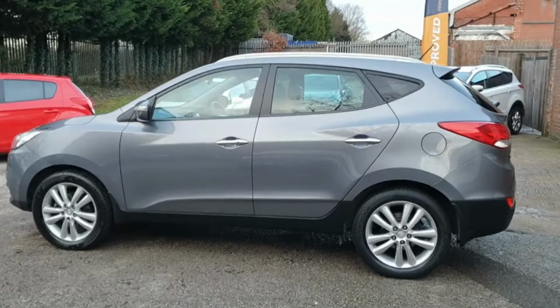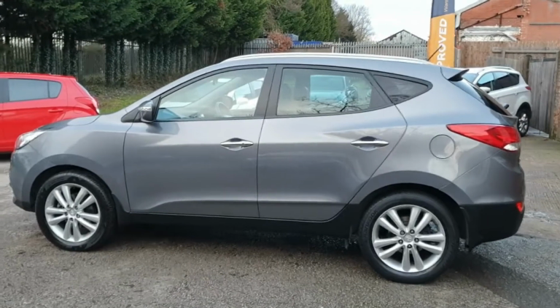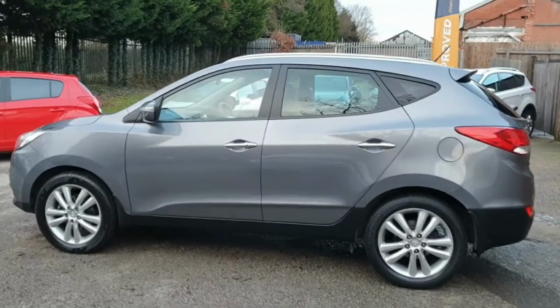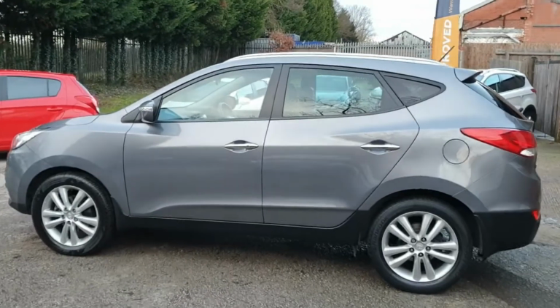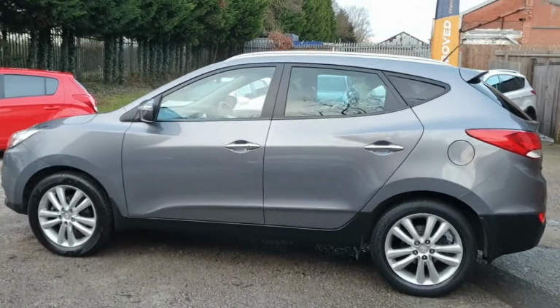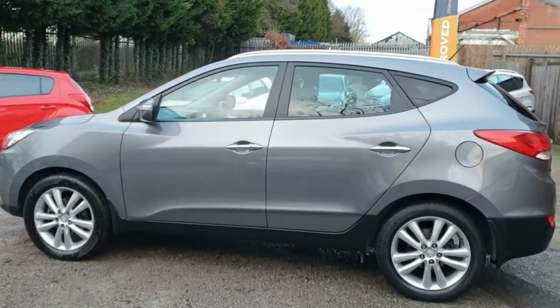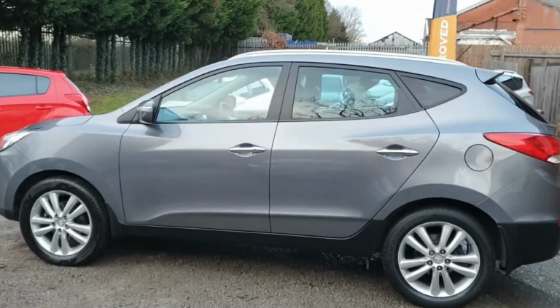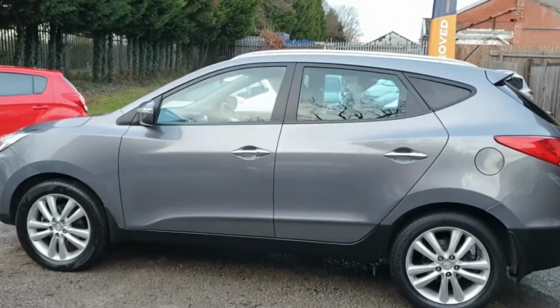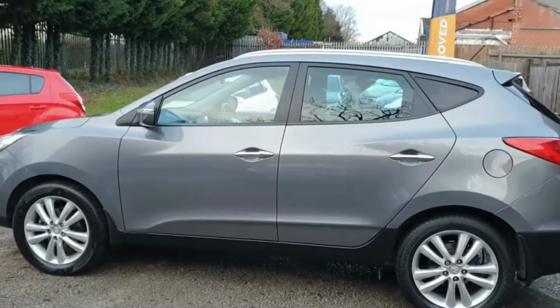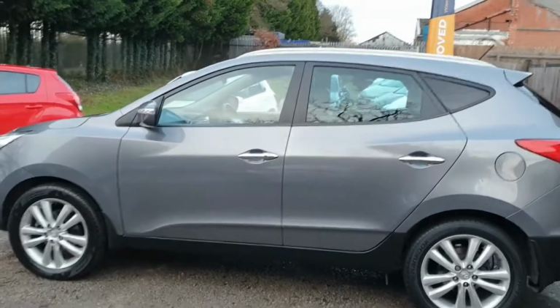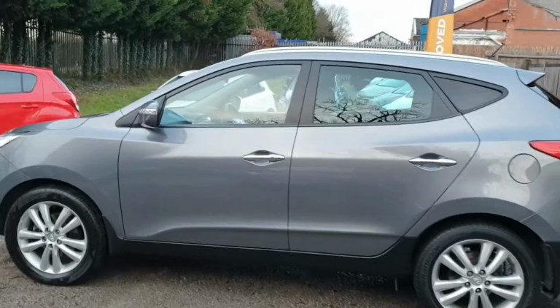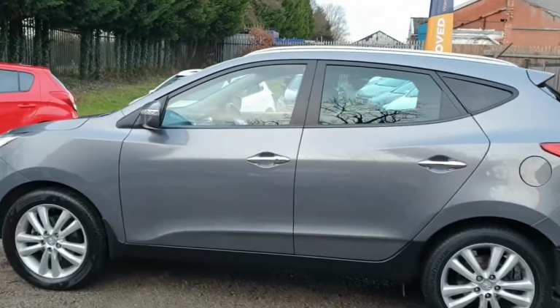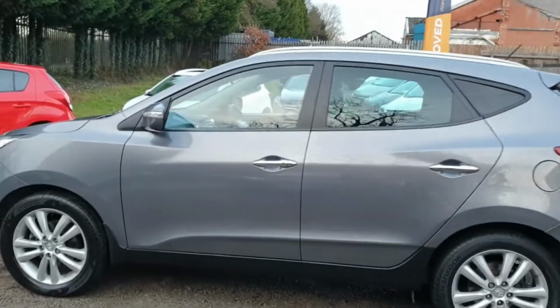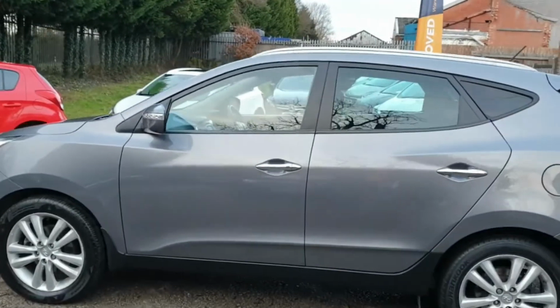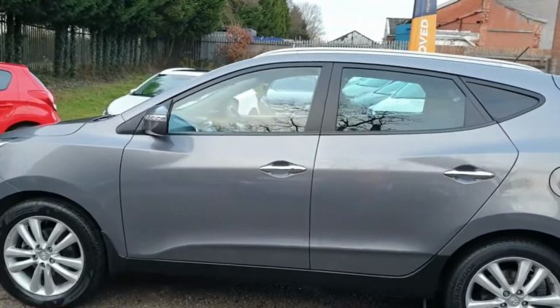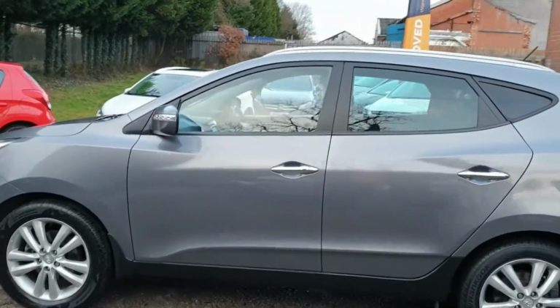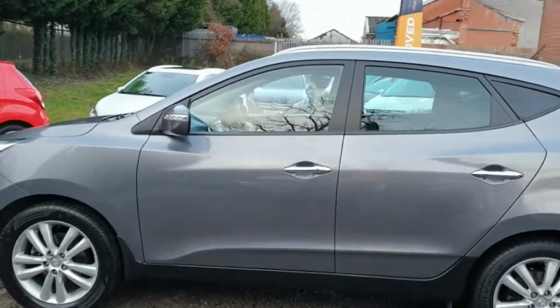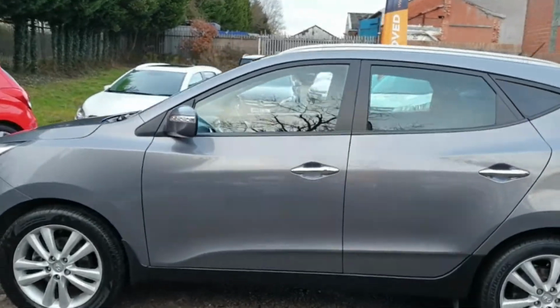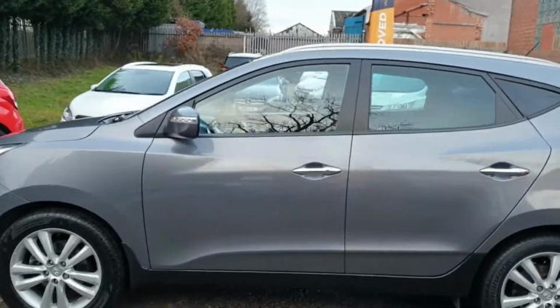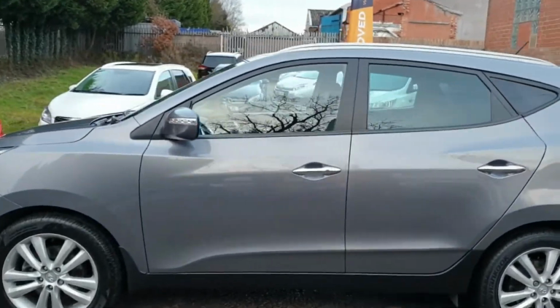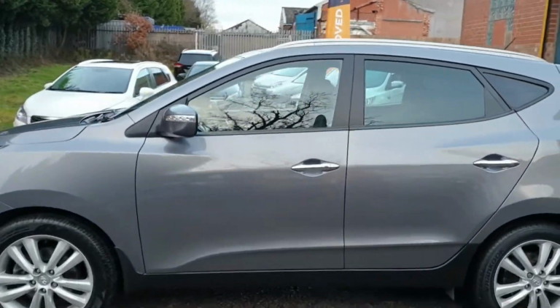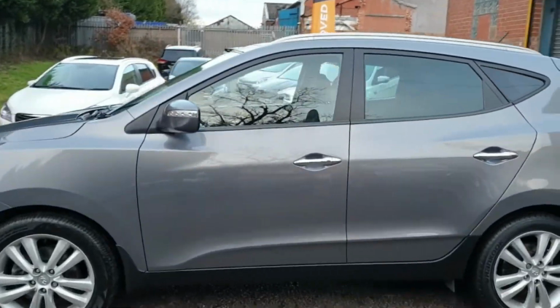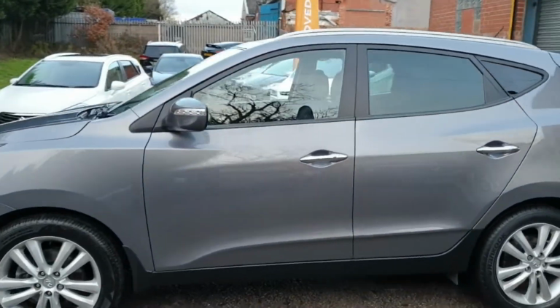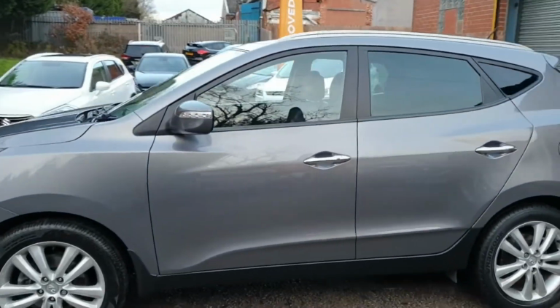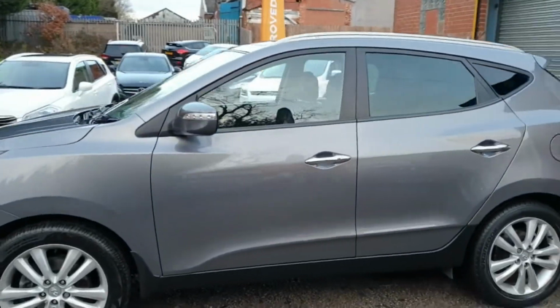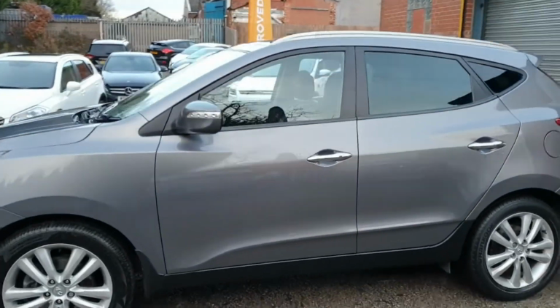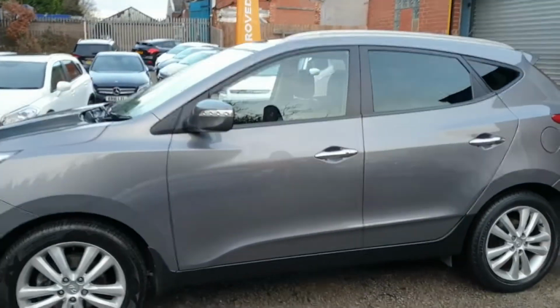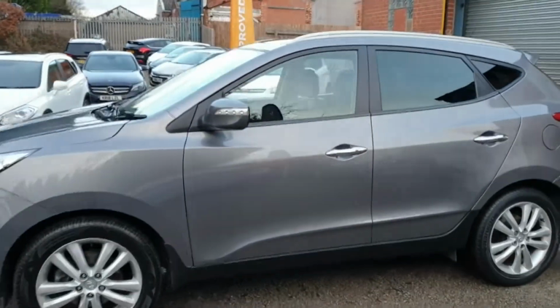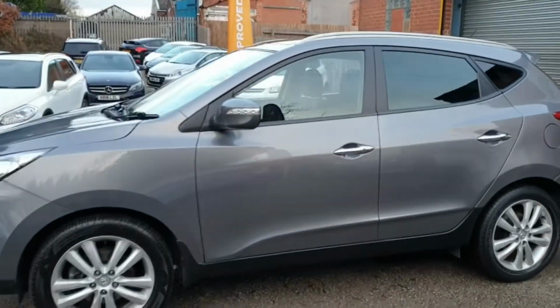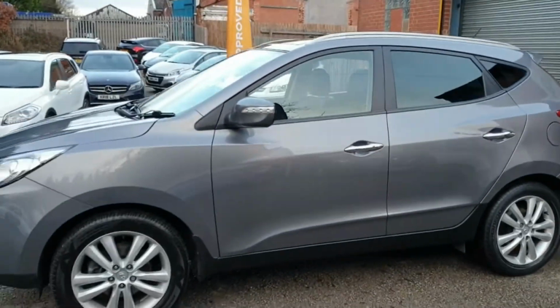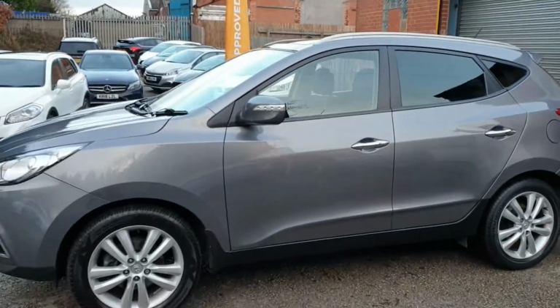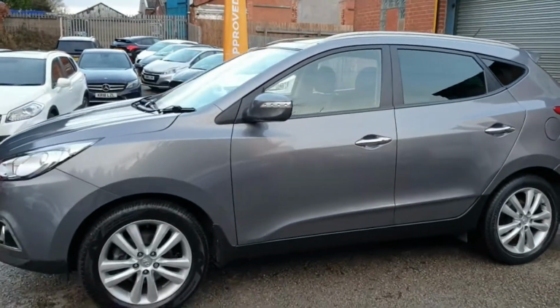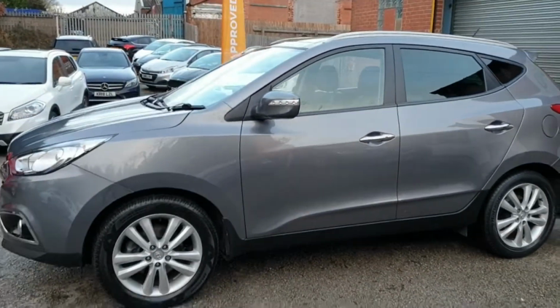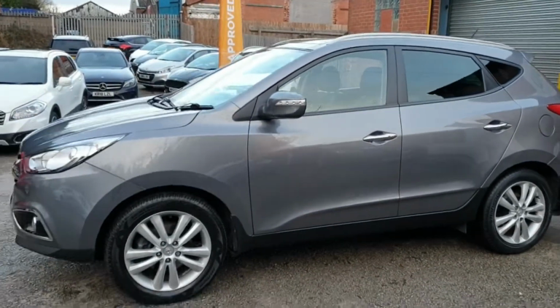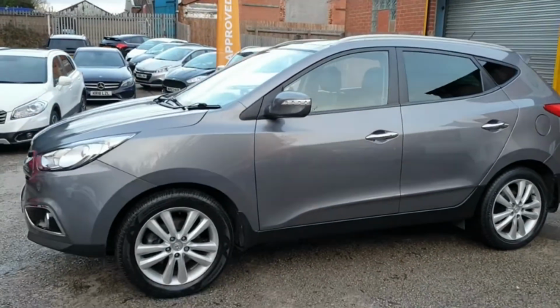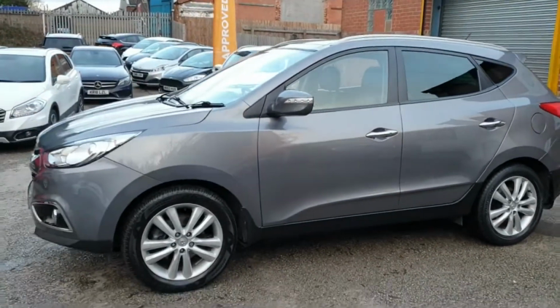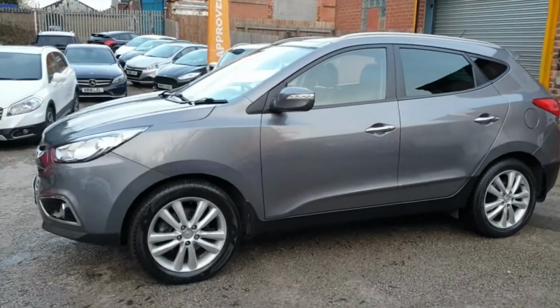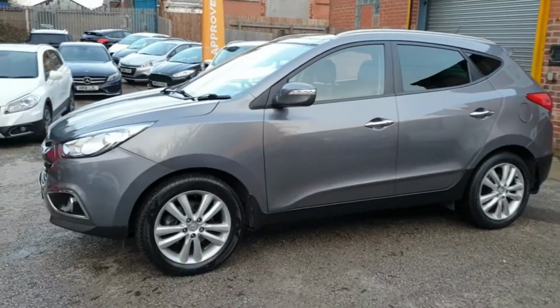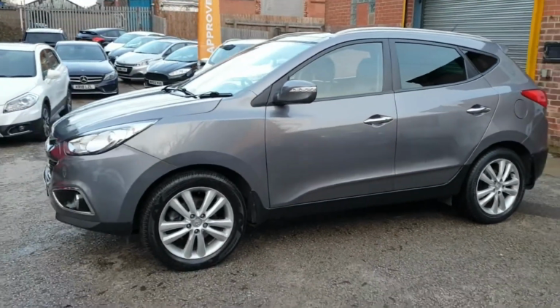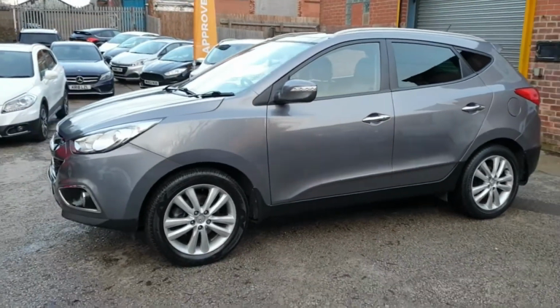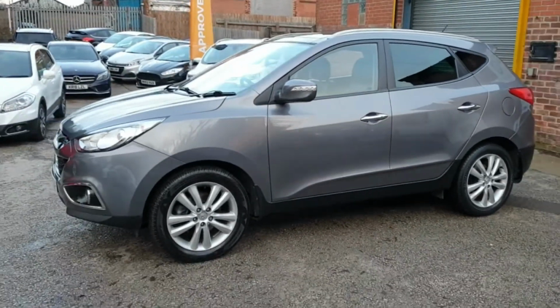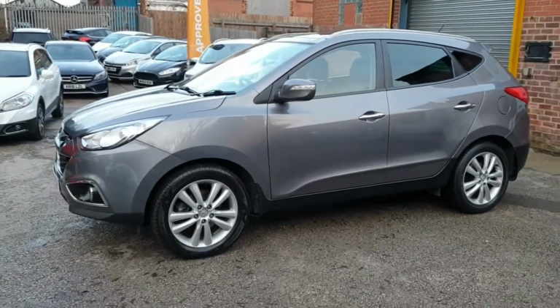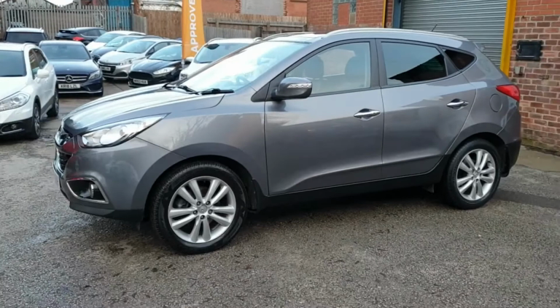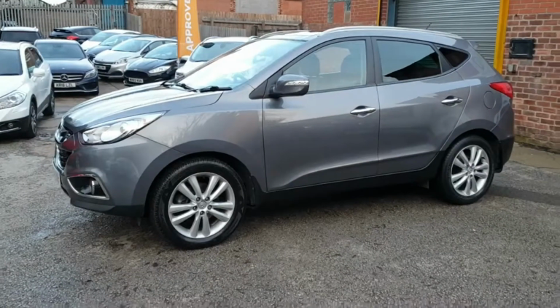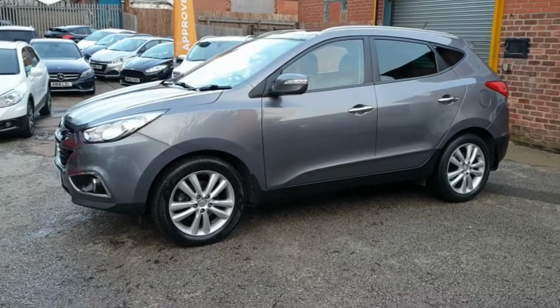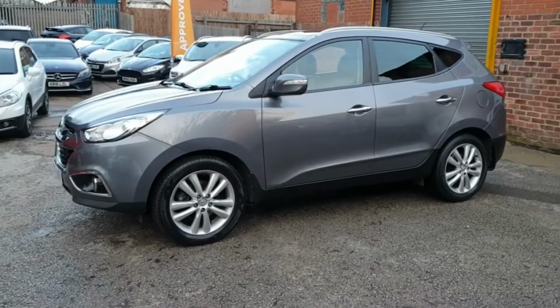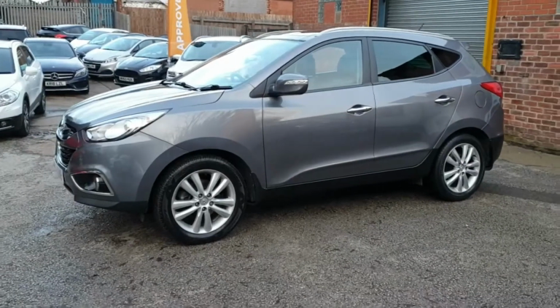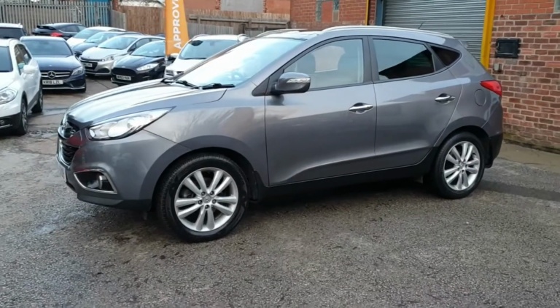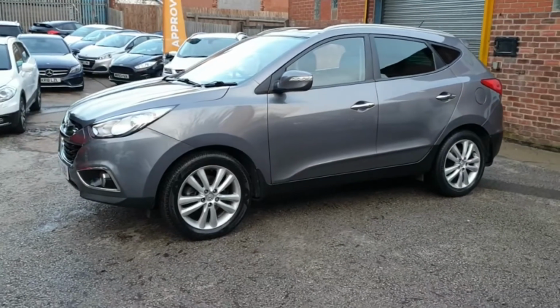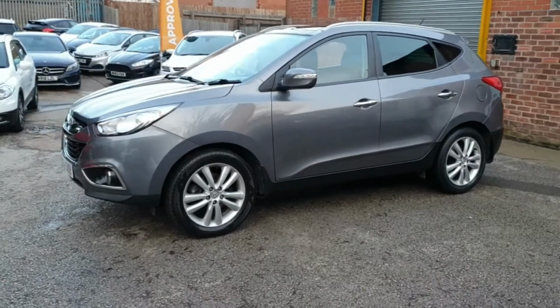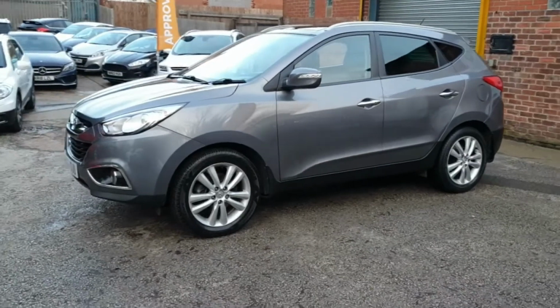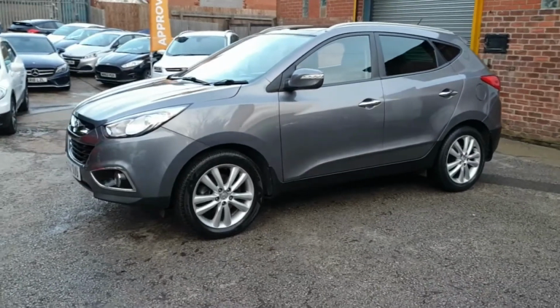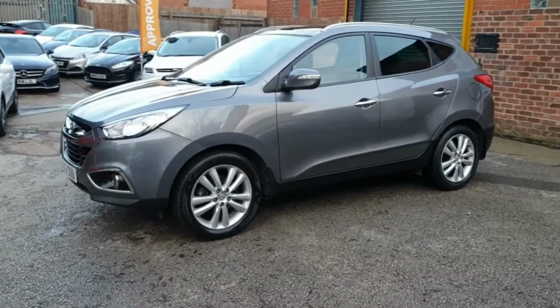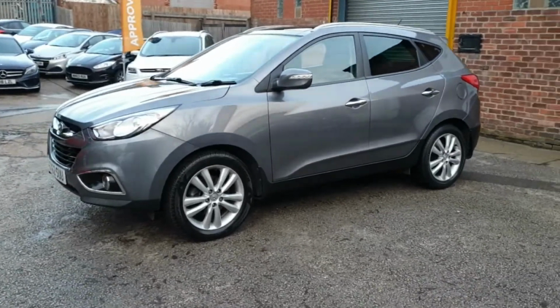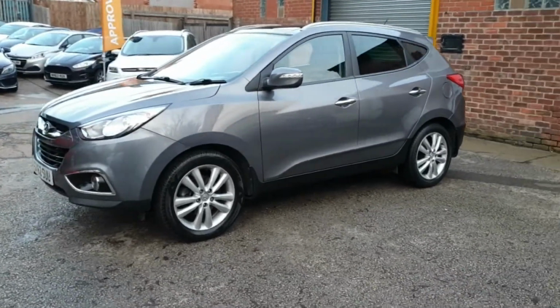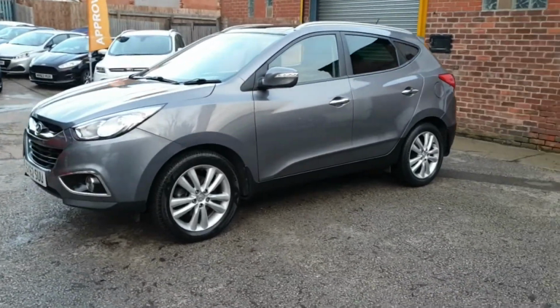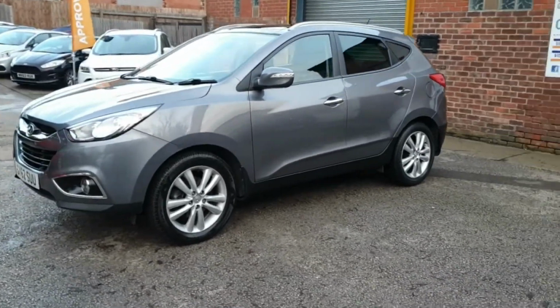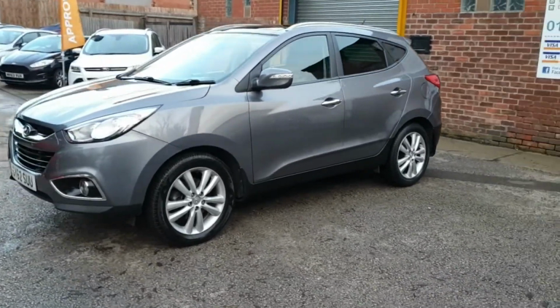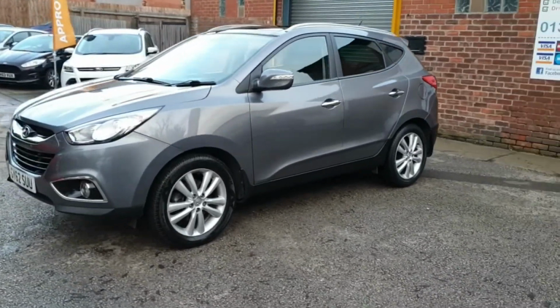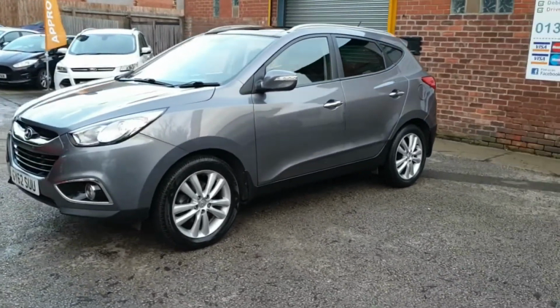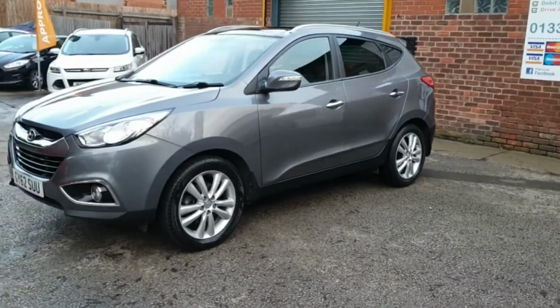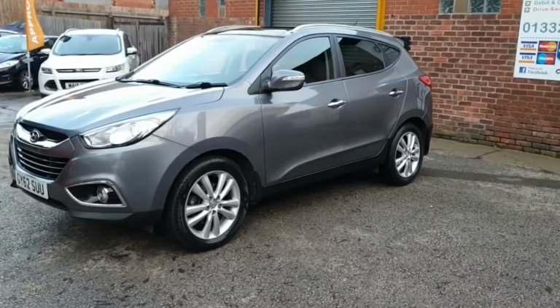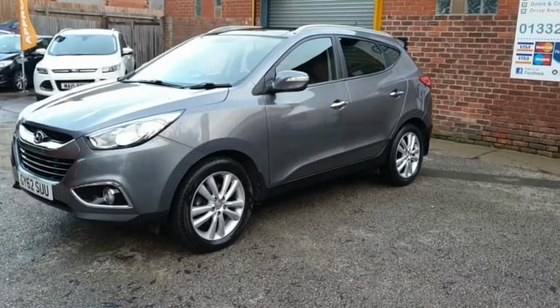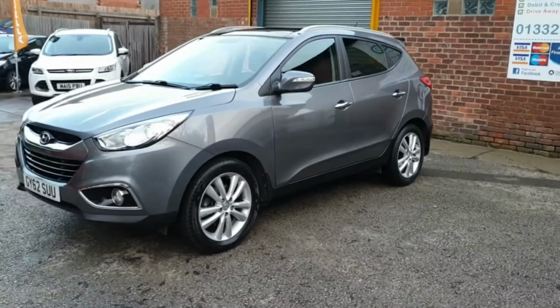Have you got a part exchange? We offer the best possible price for your current car. Contact us today for an evaluation.